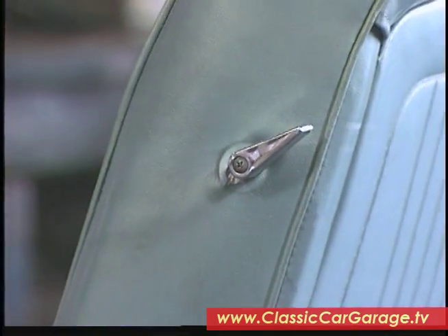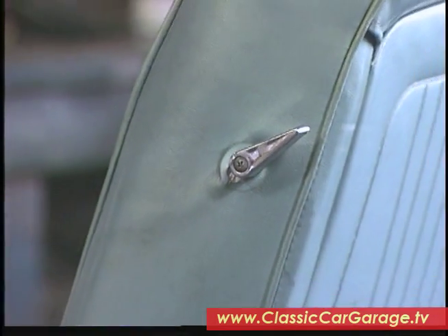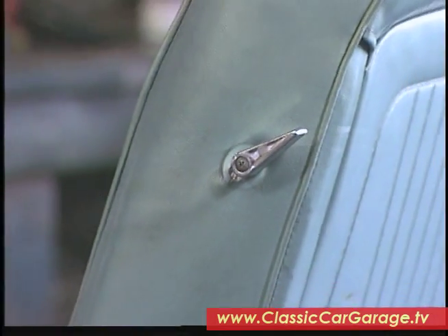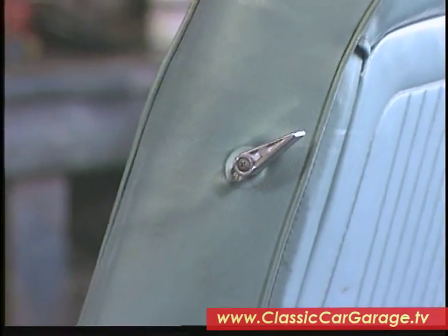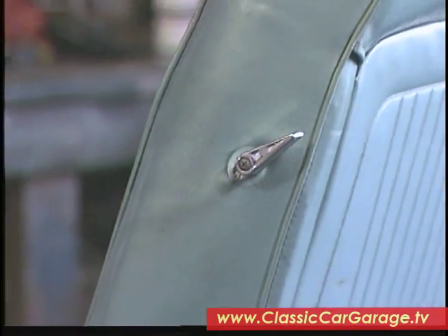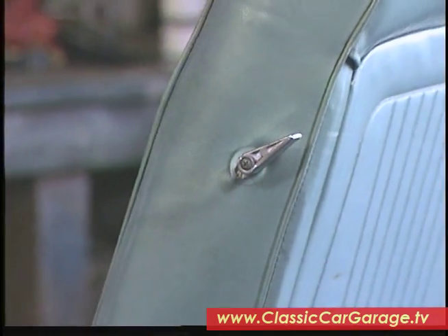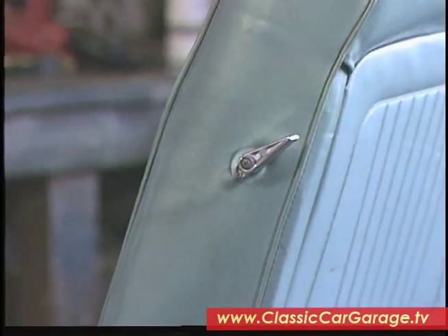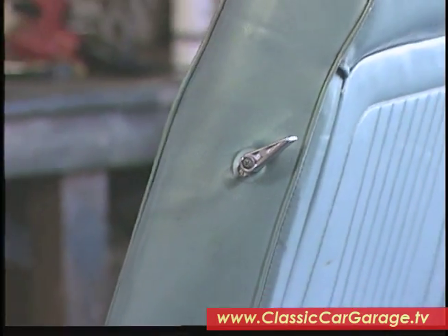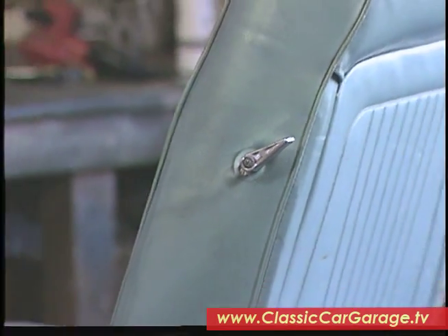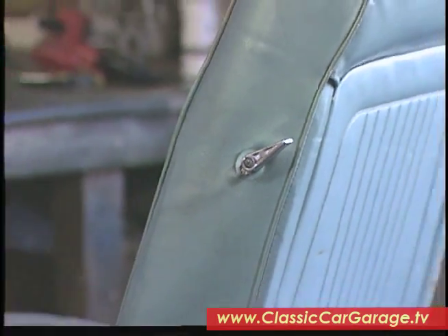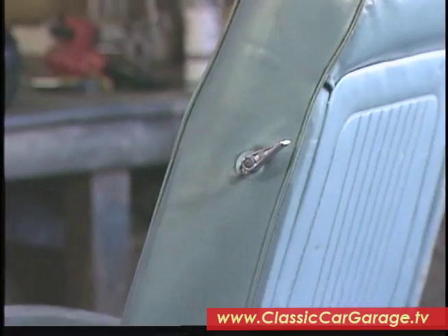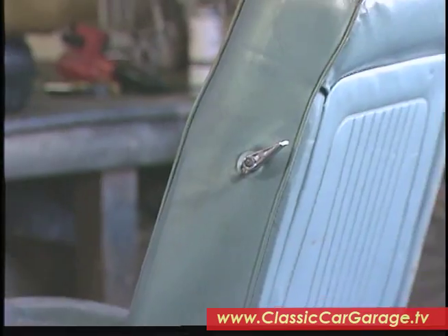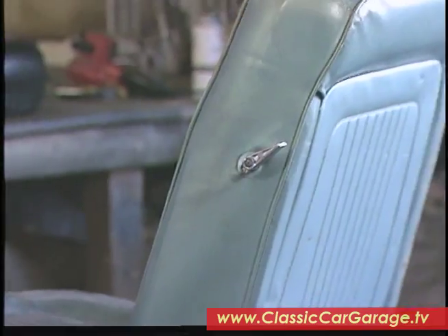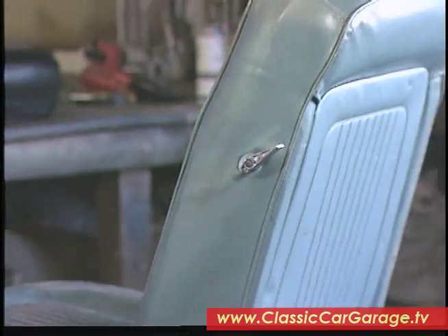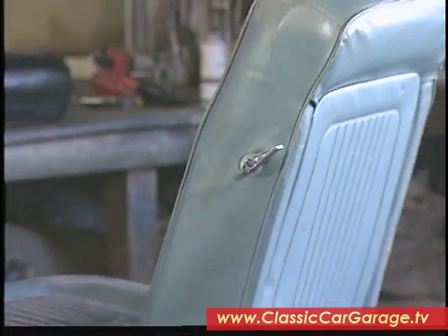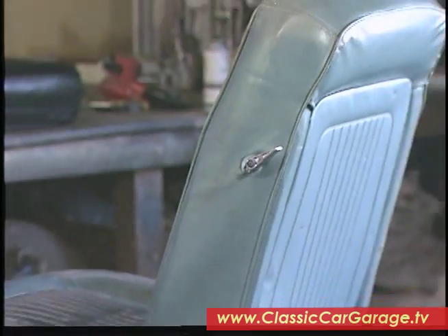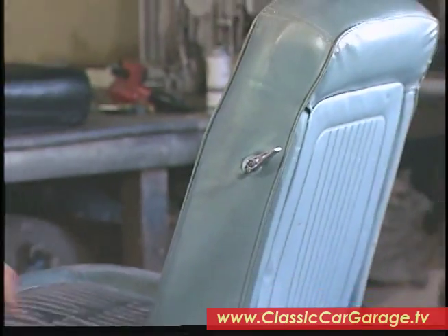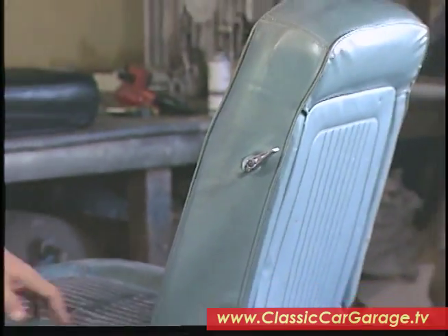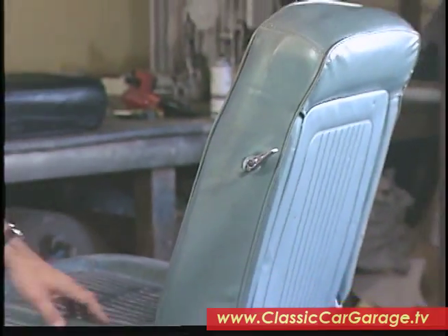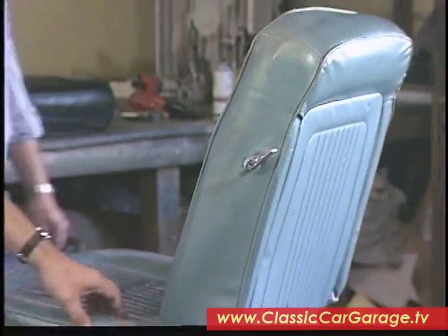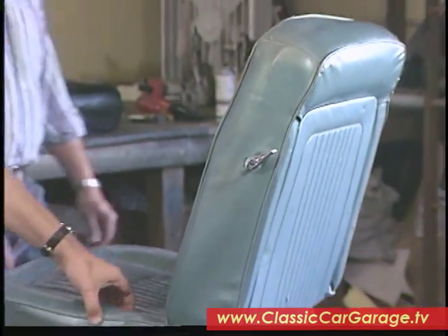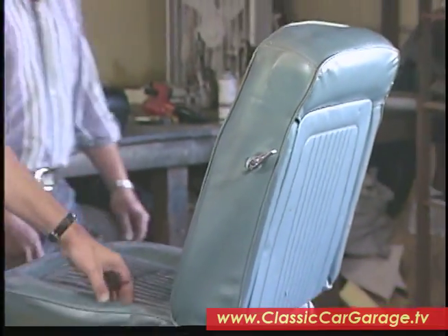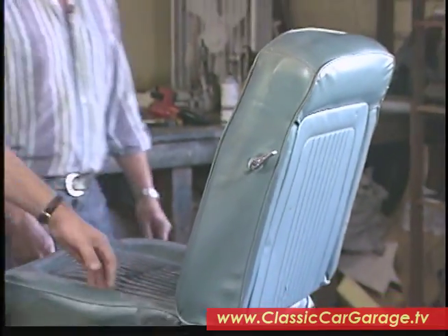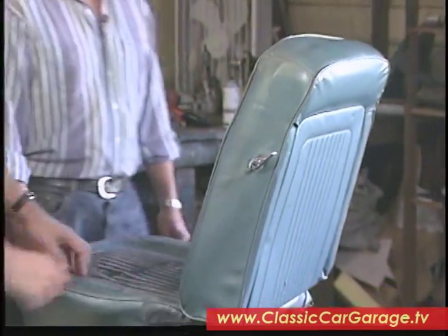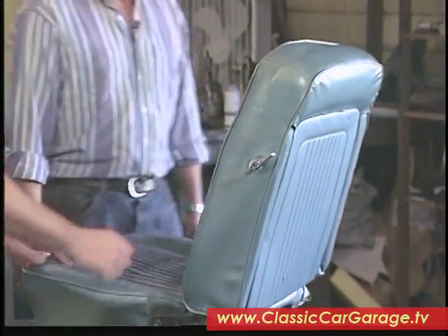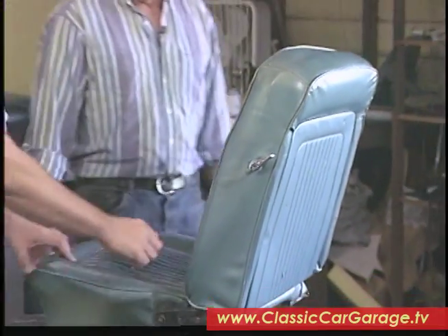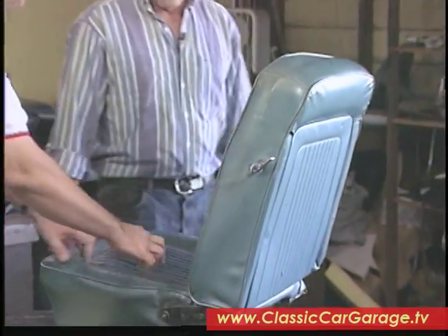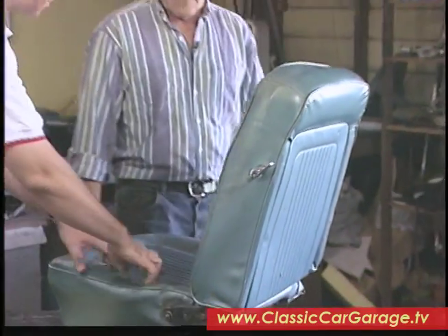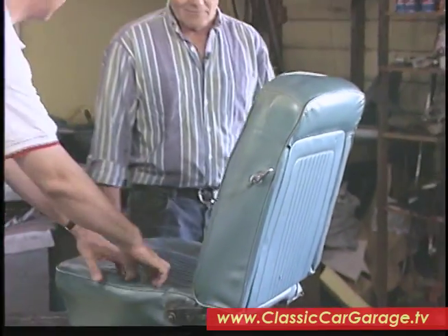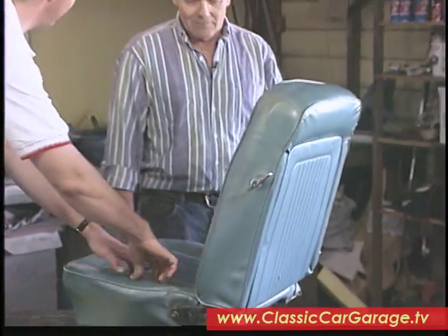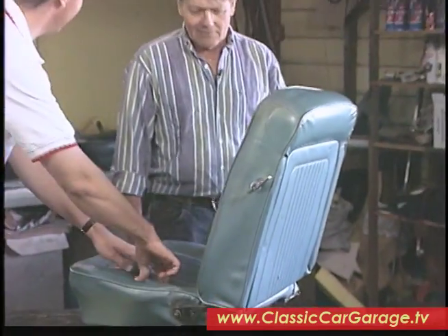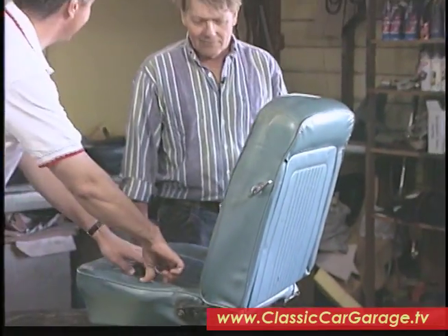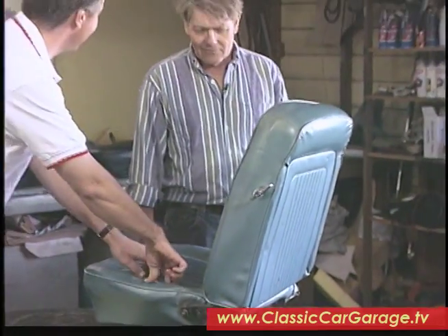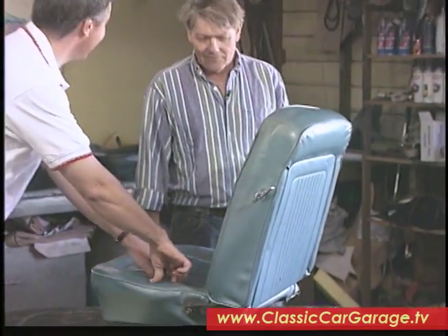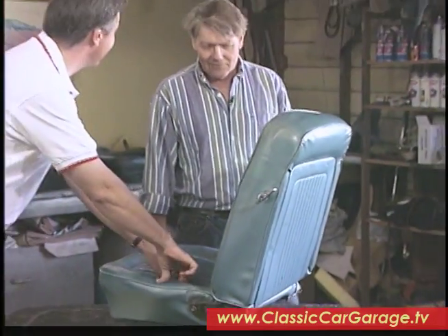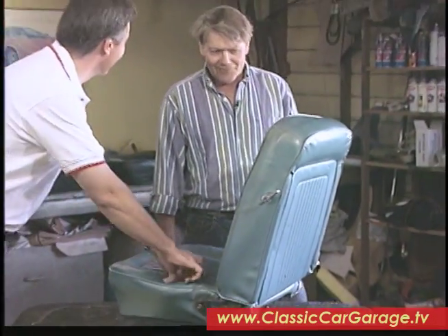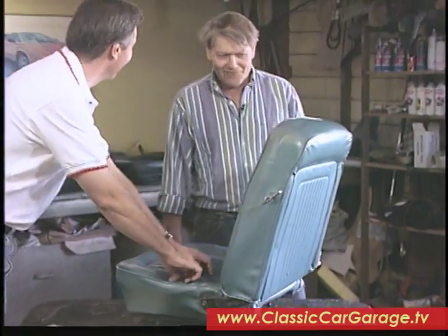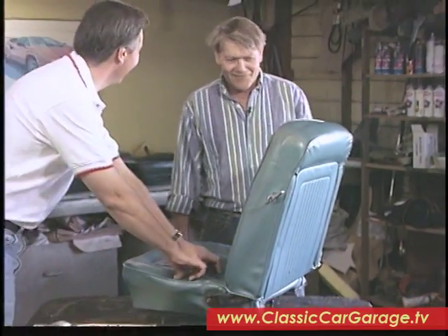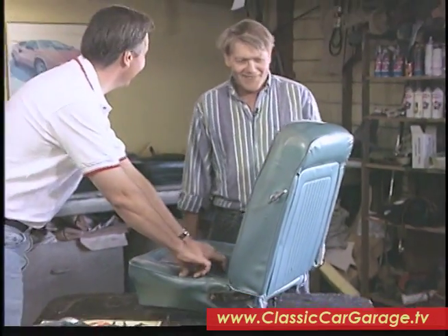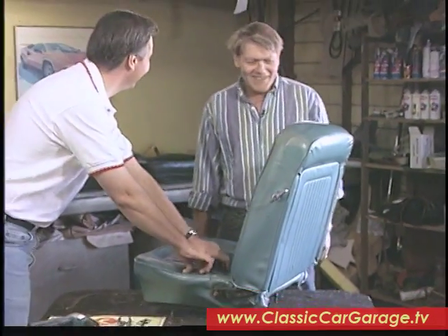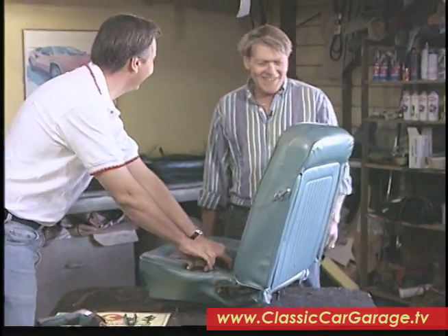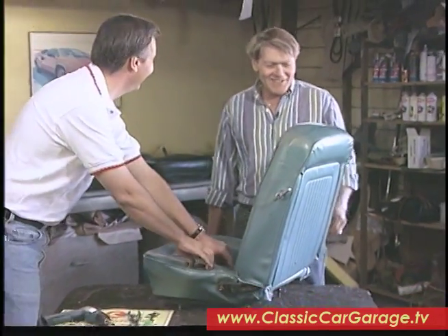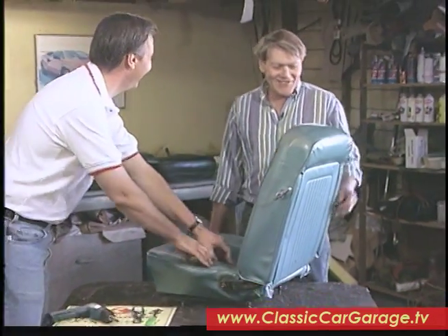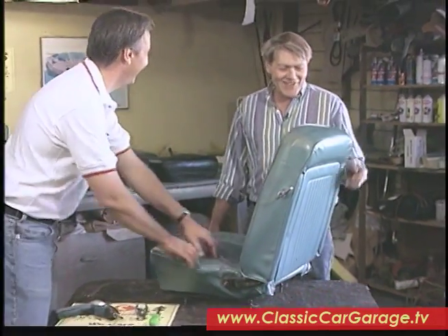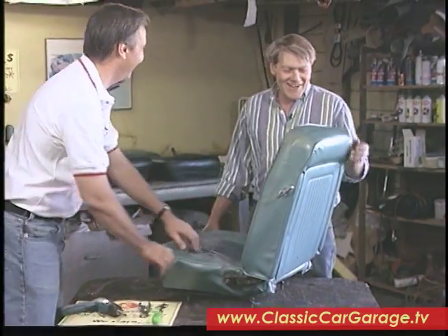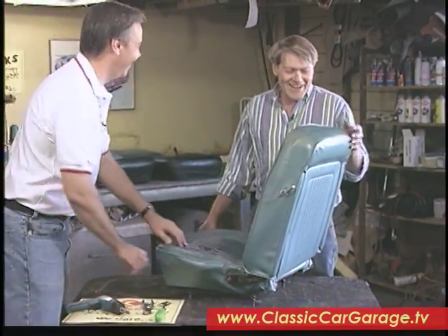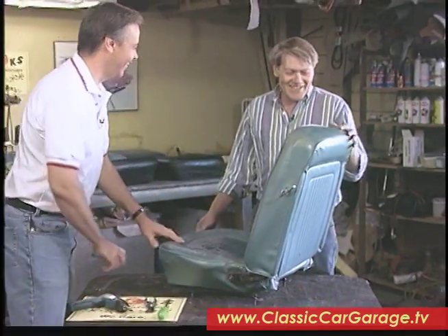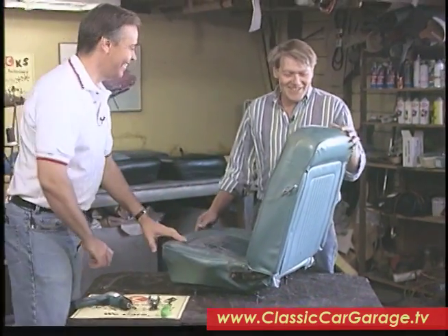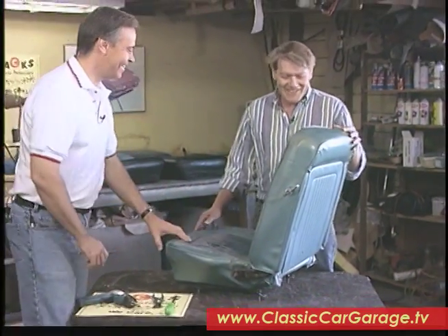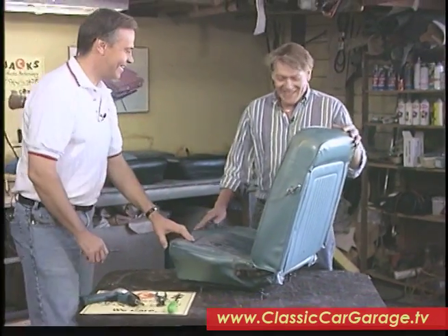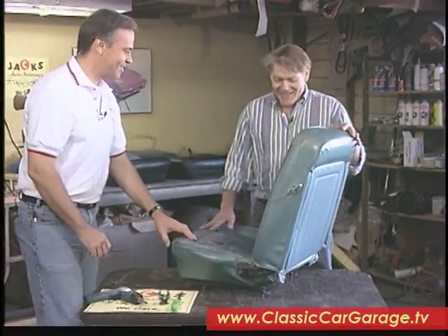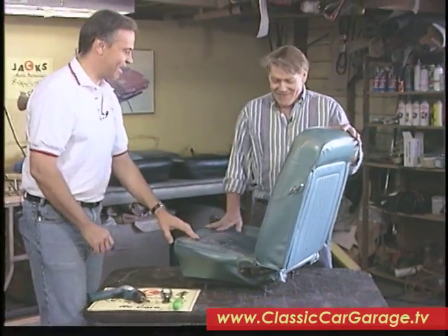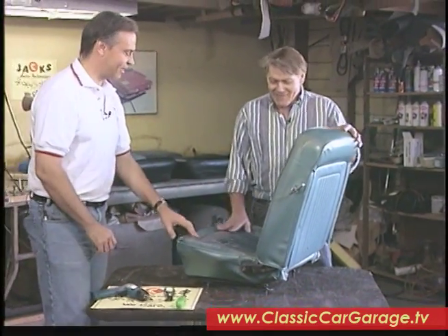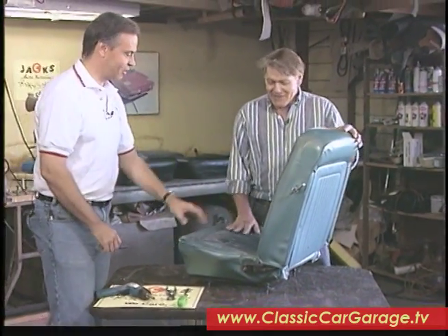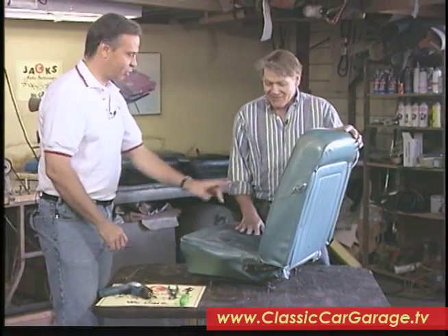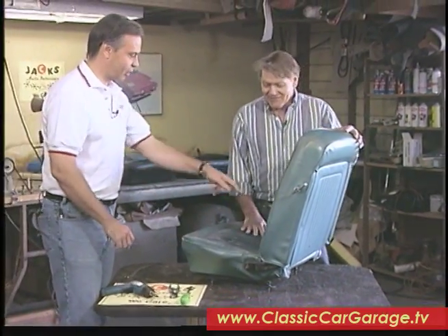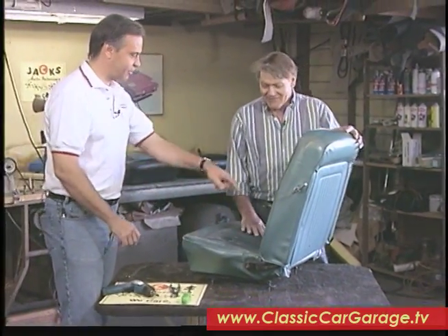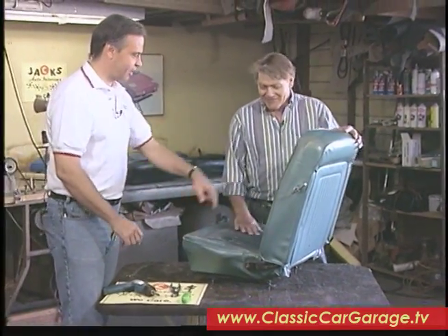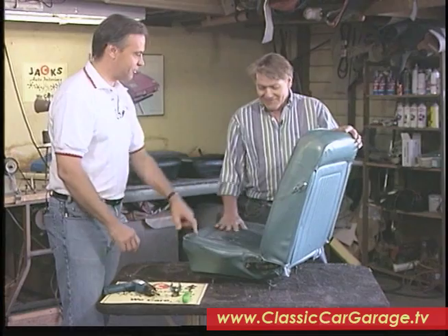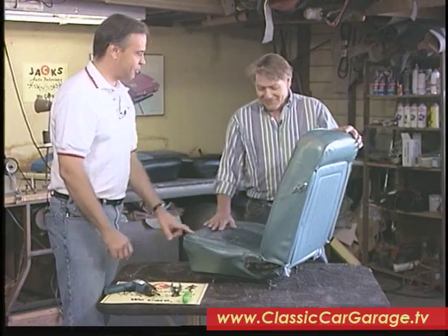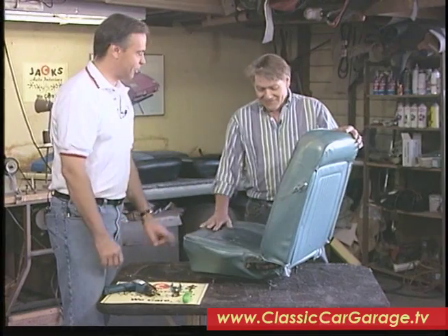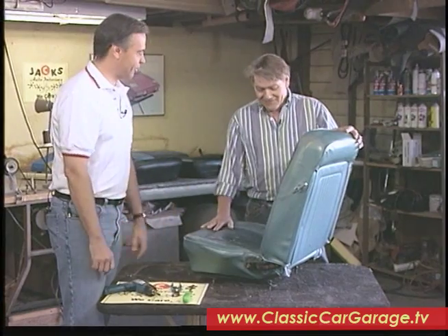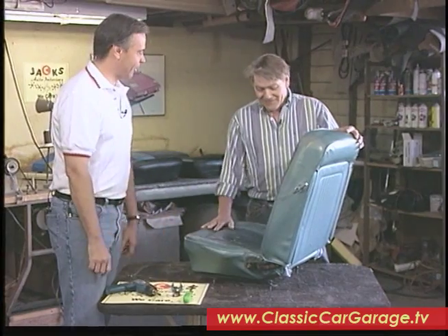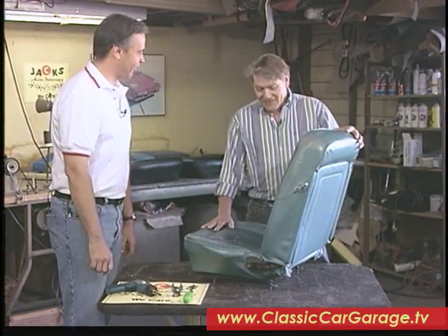Here's our victim — our Mustang seat. This thing has seen some better days. It's had a little work done to it, though.